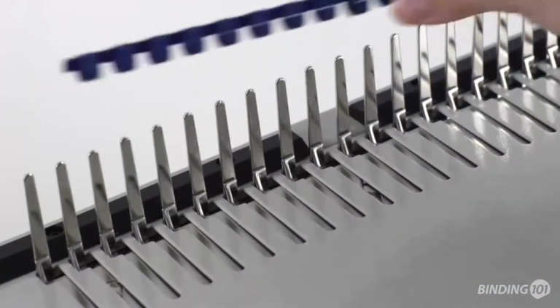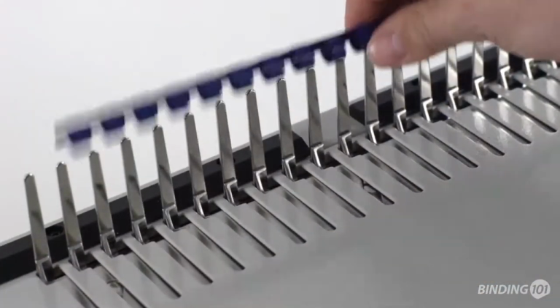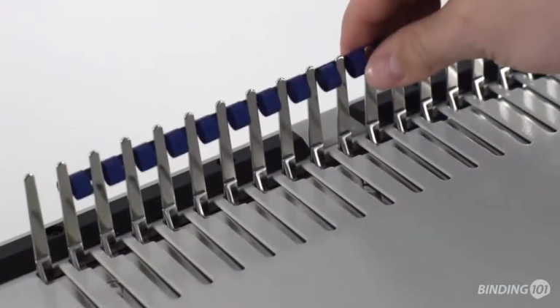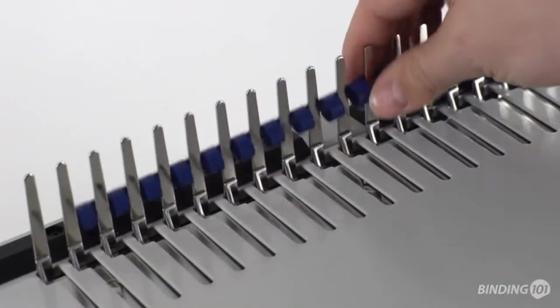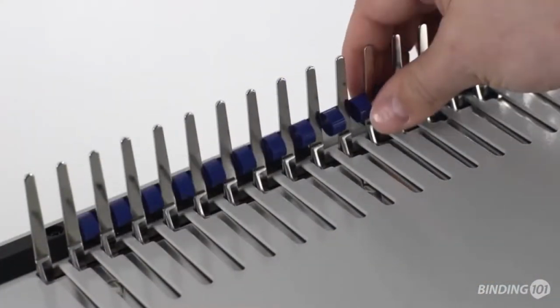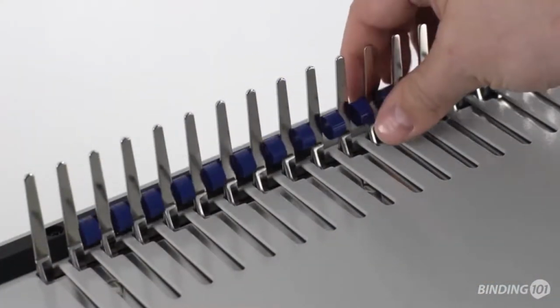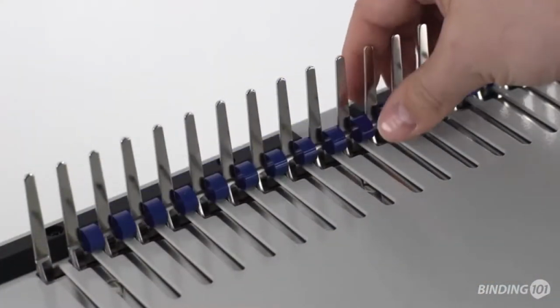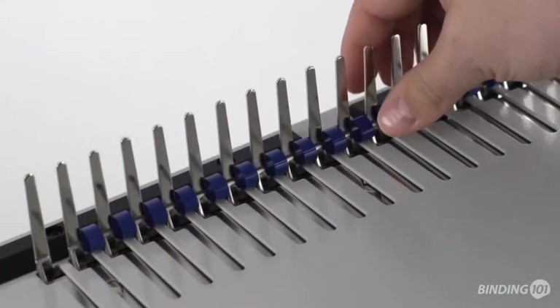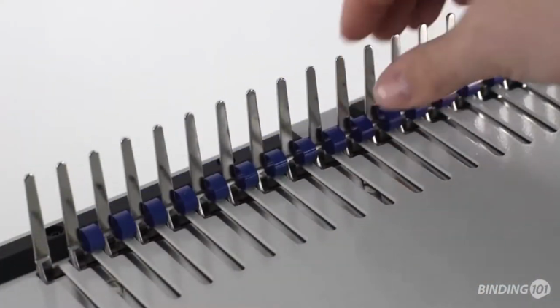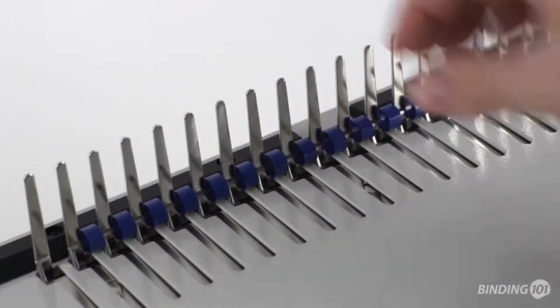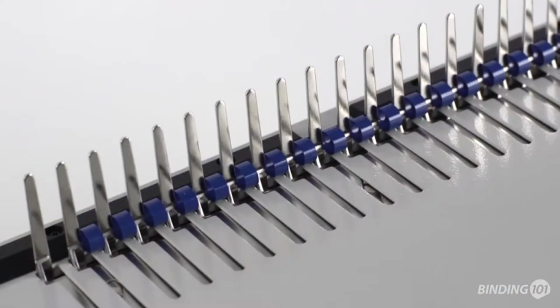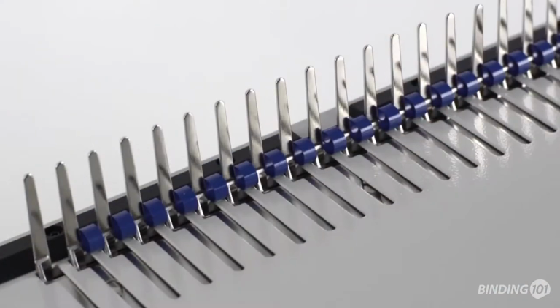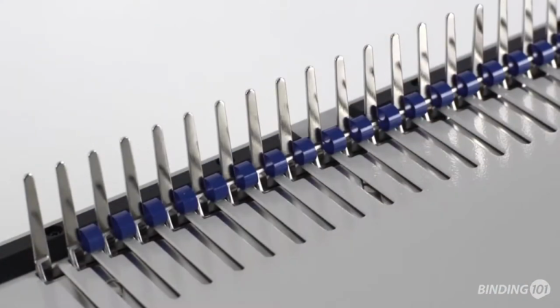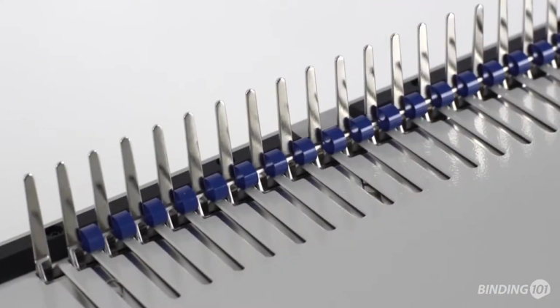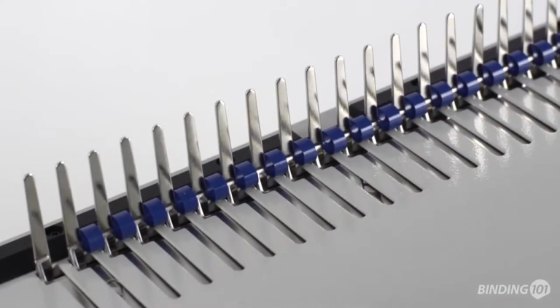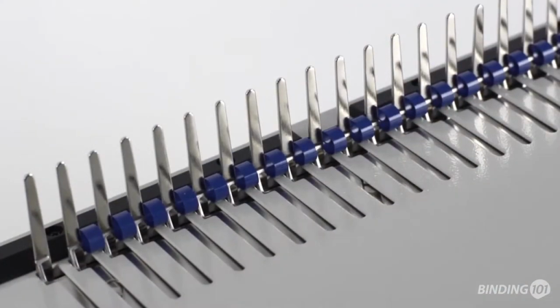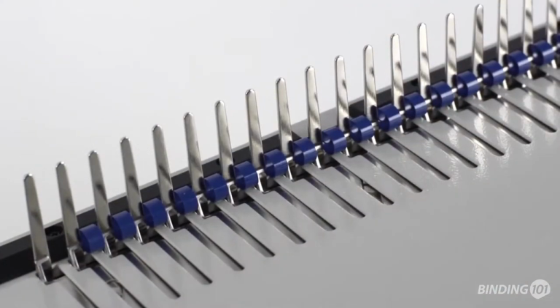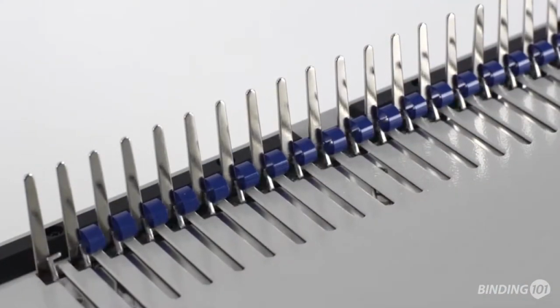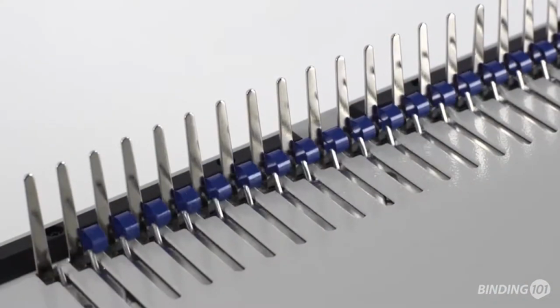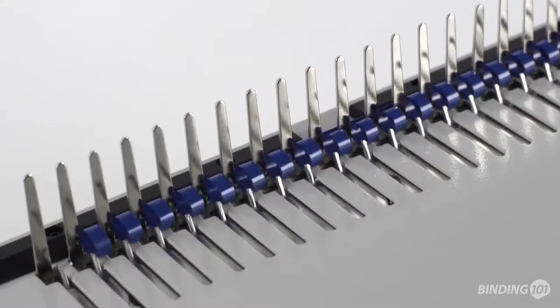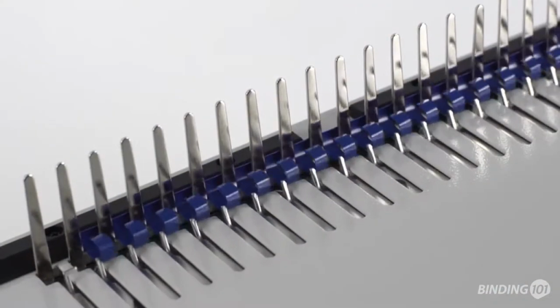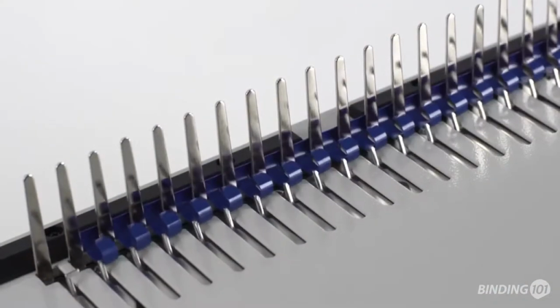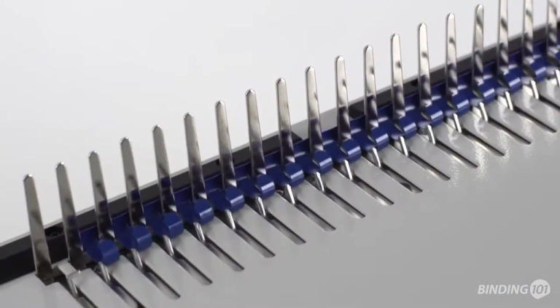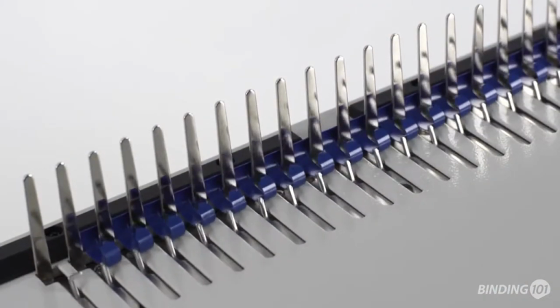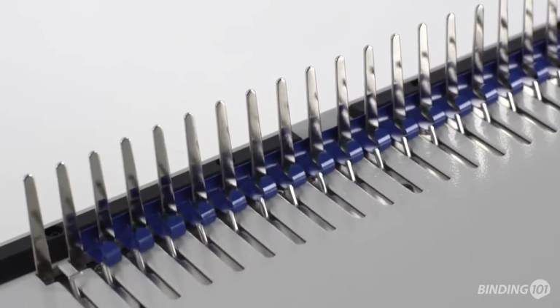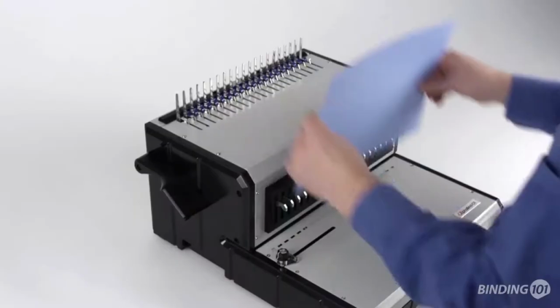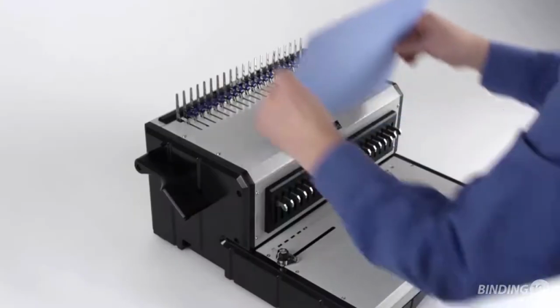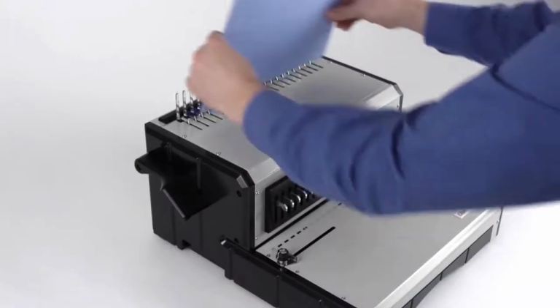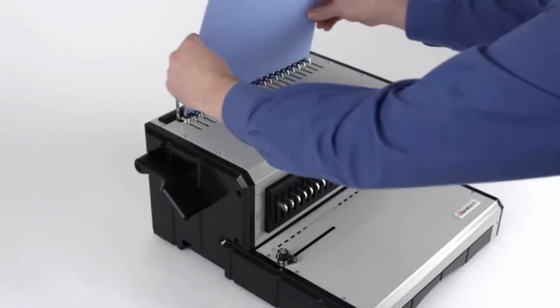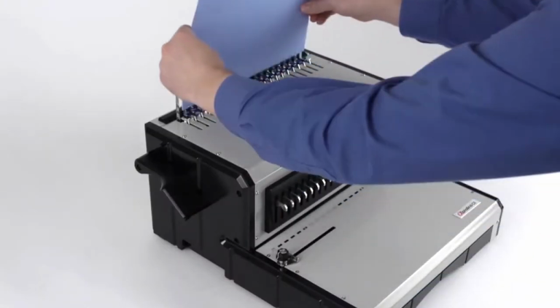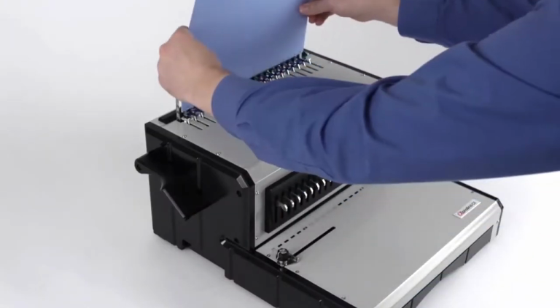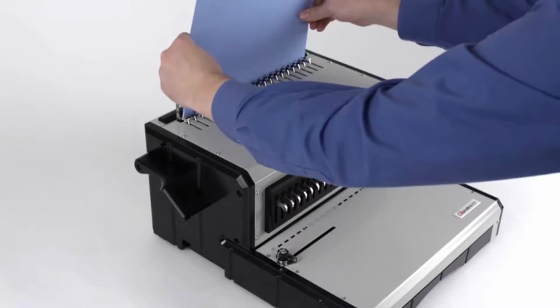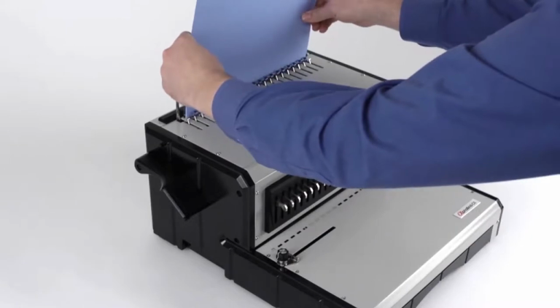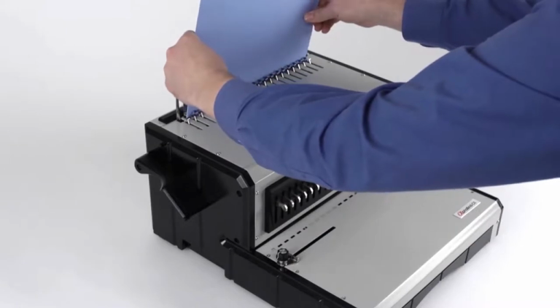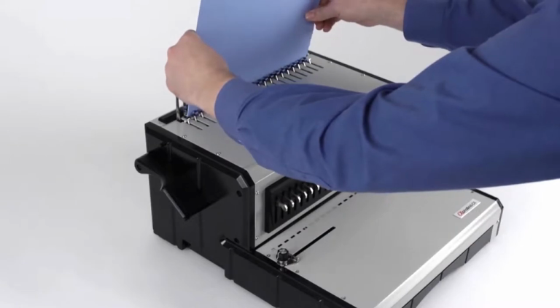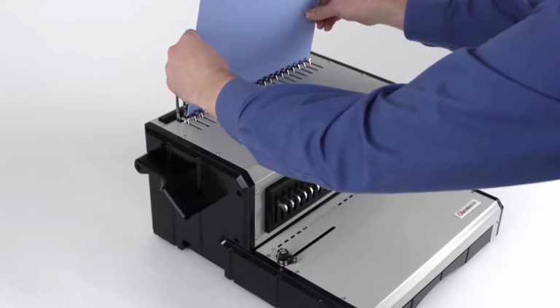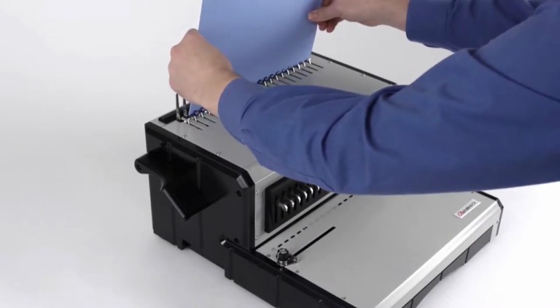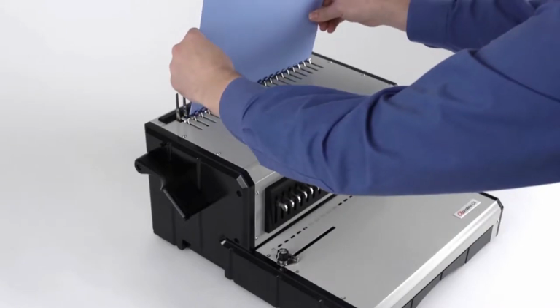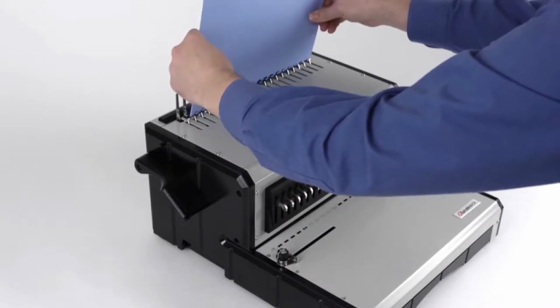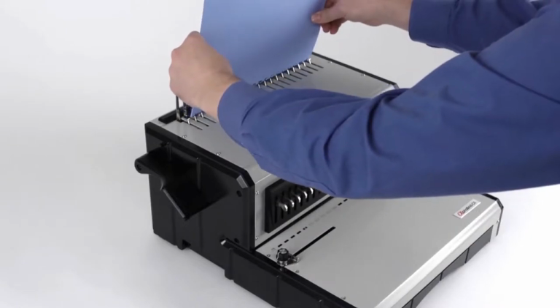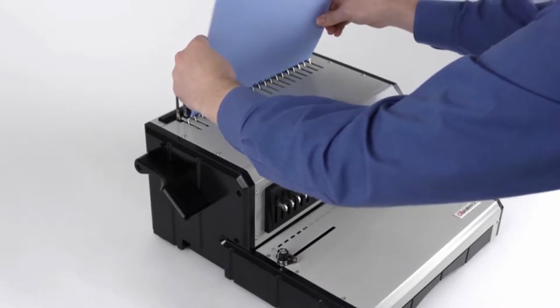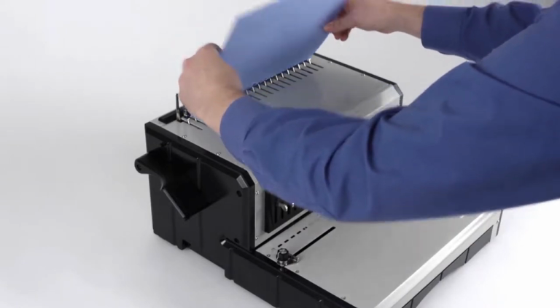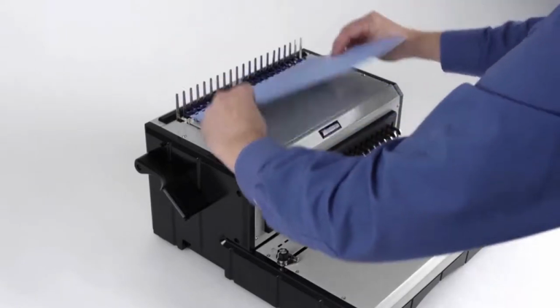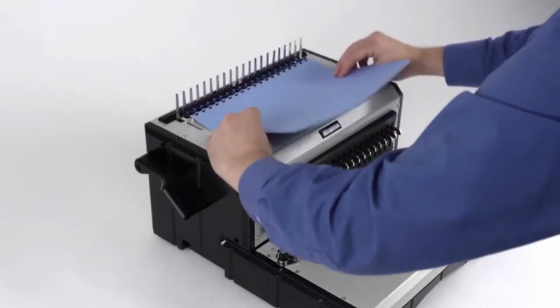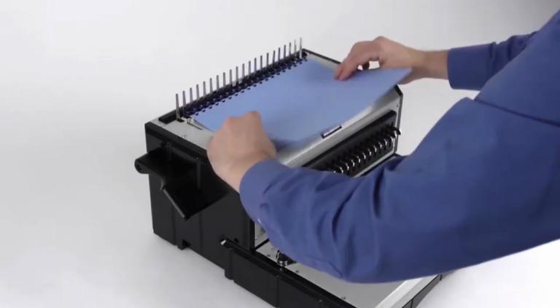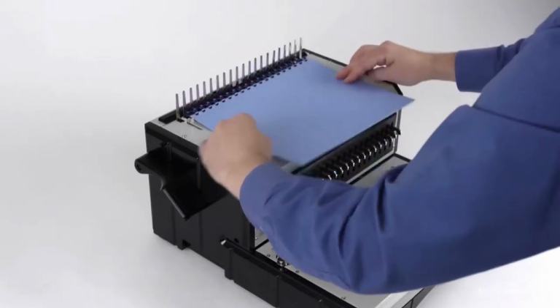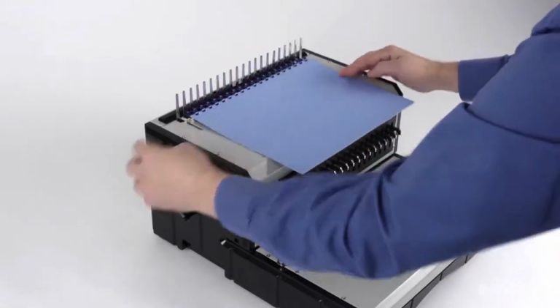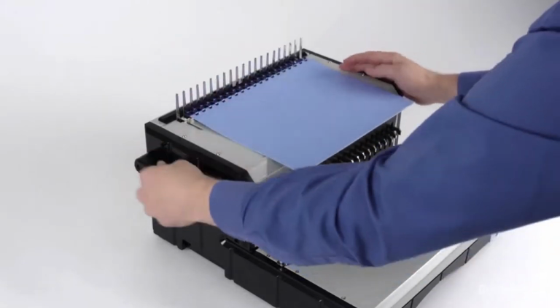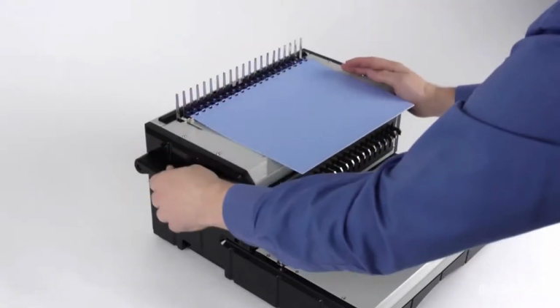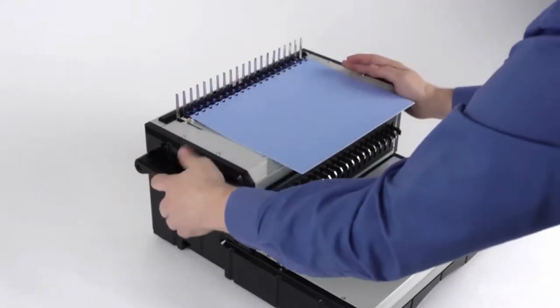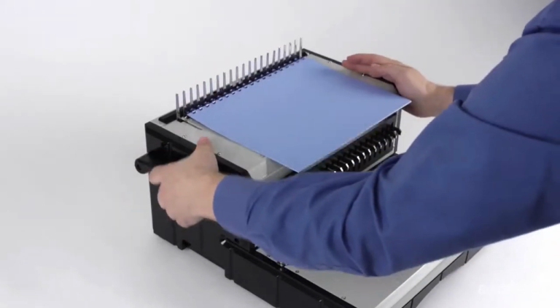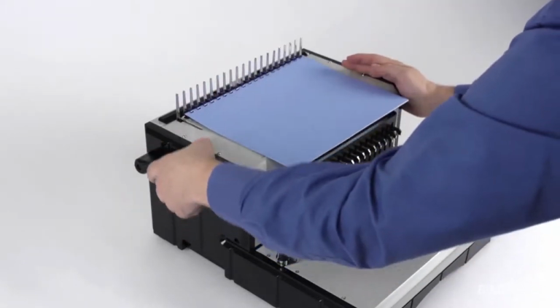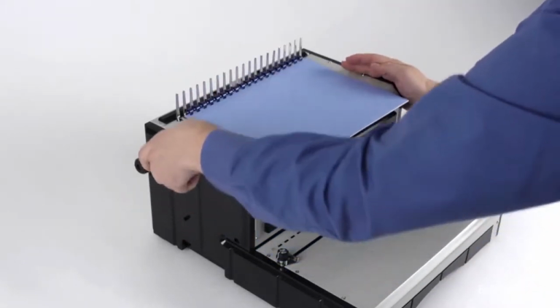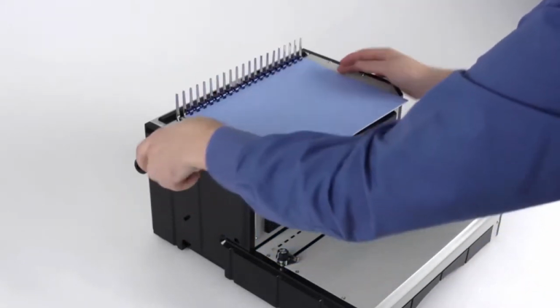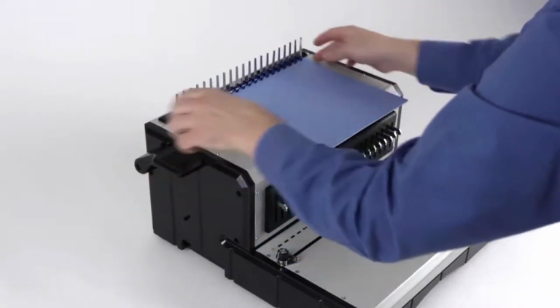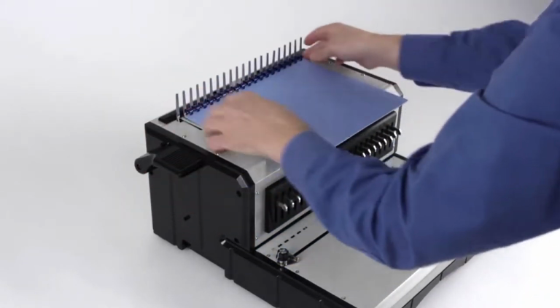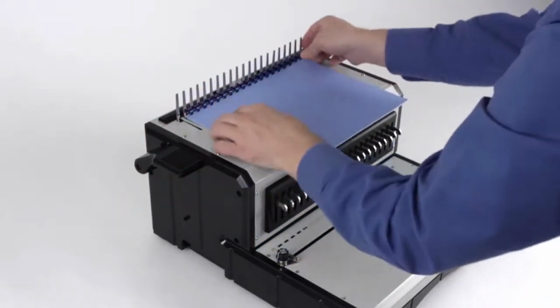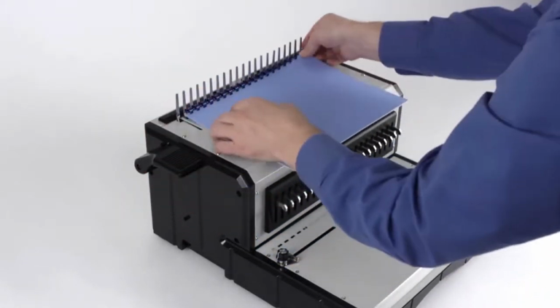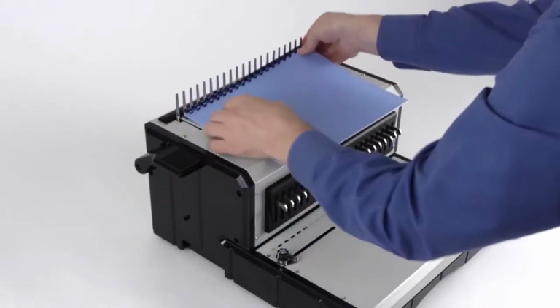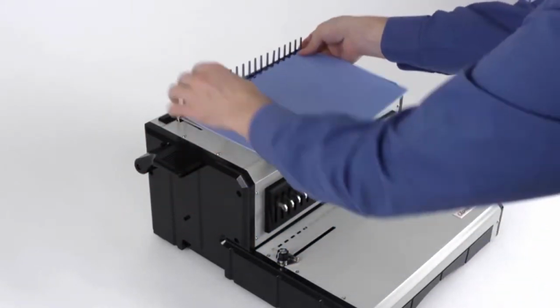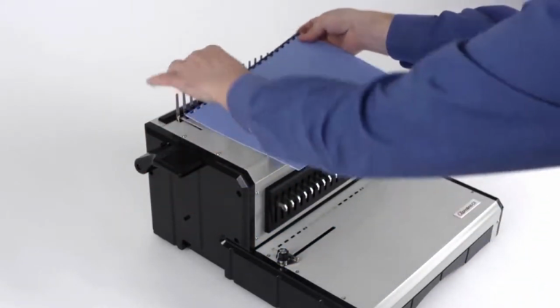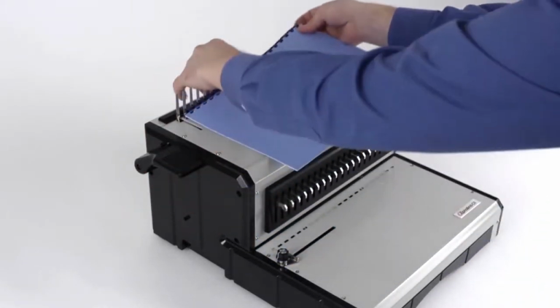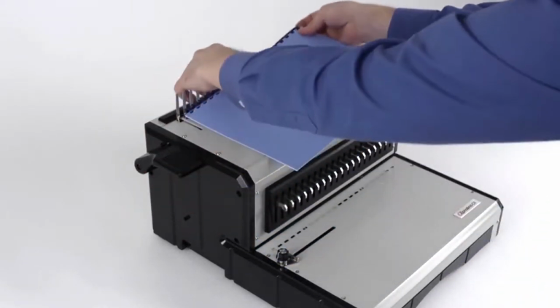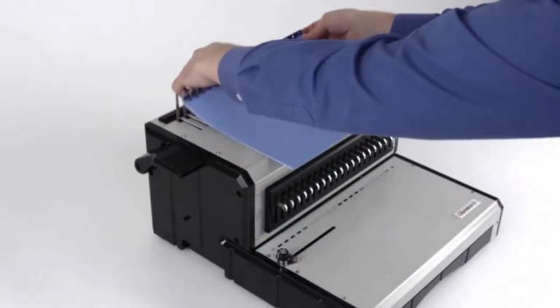One of the major benefits of comb binding is the ability to easily edit the documents by just opening the combs, changing out the sheets, and closing them again.